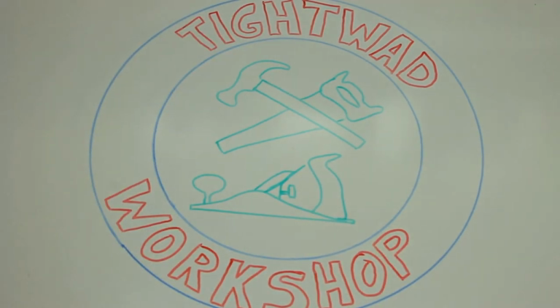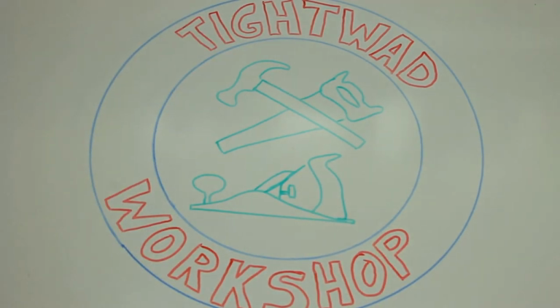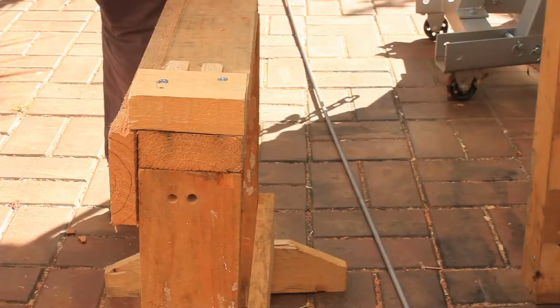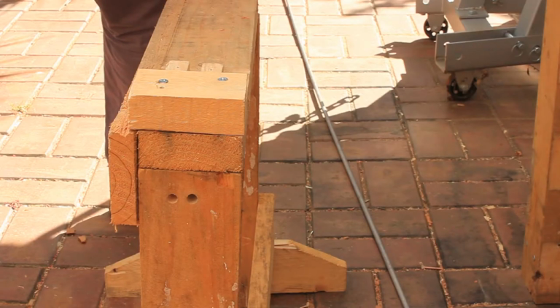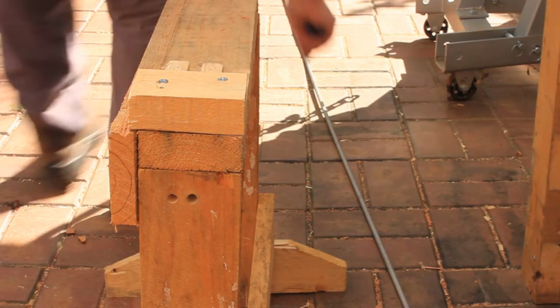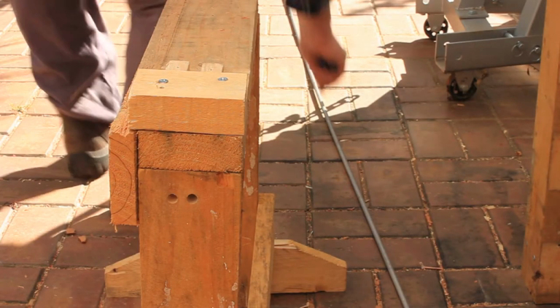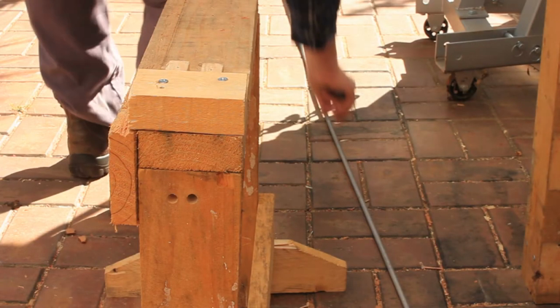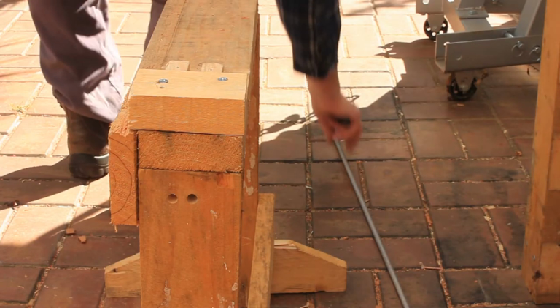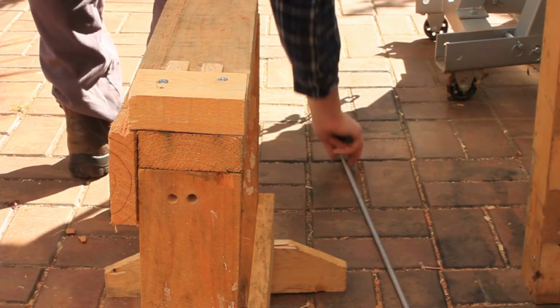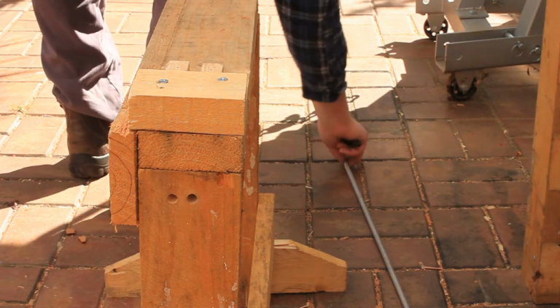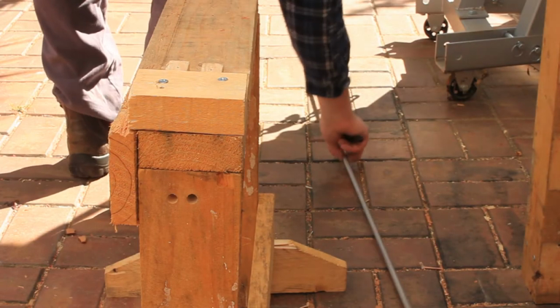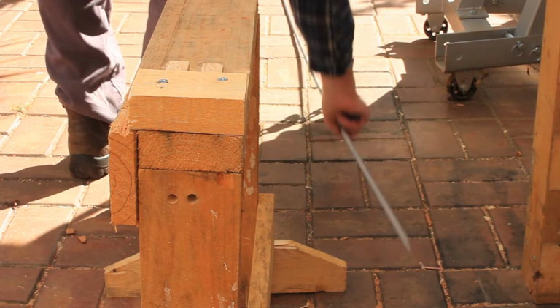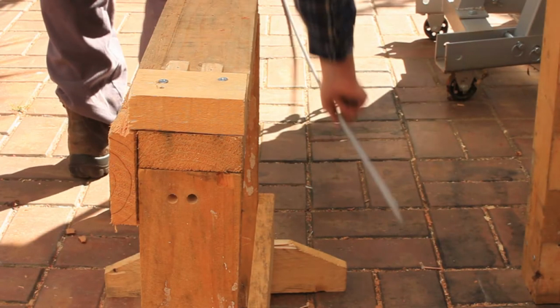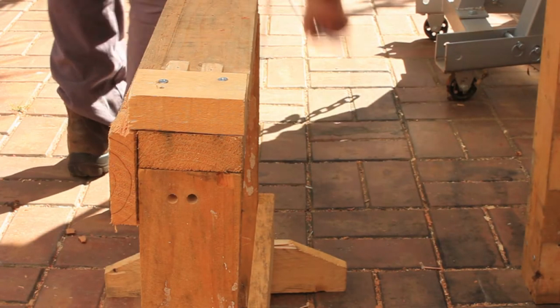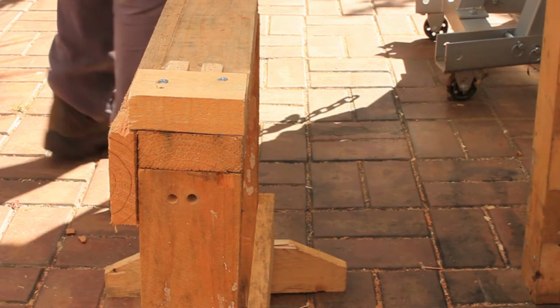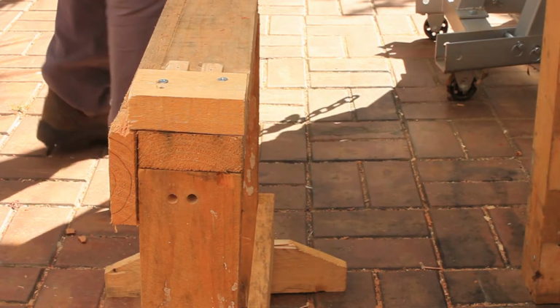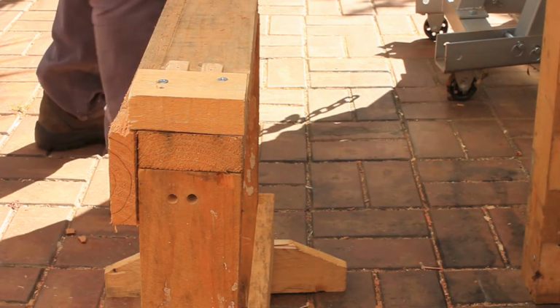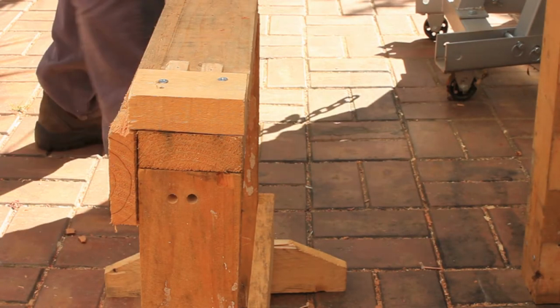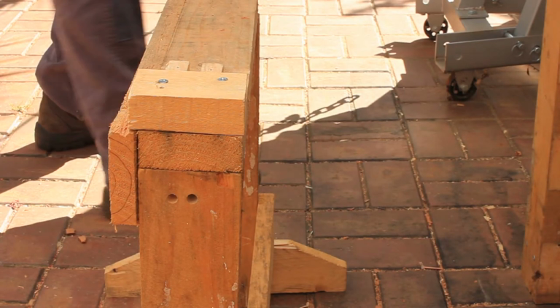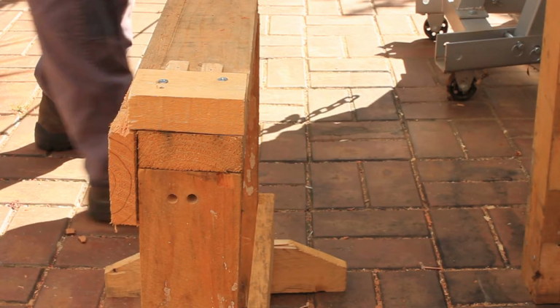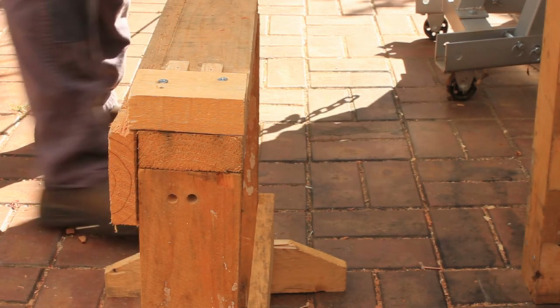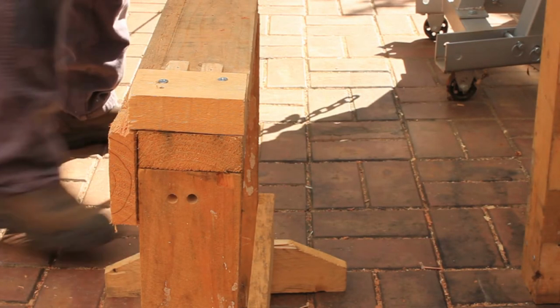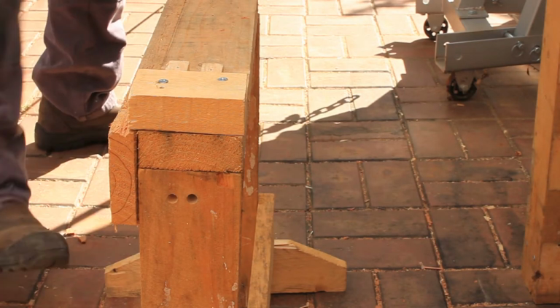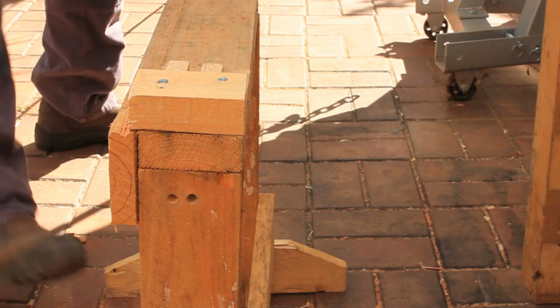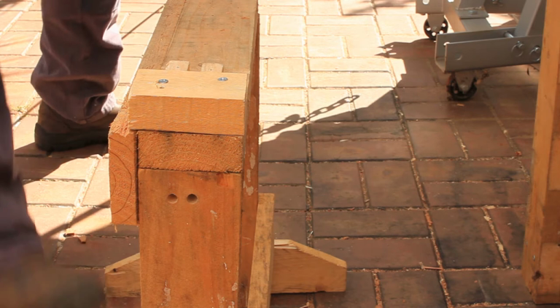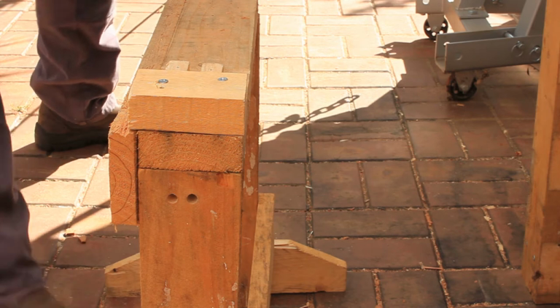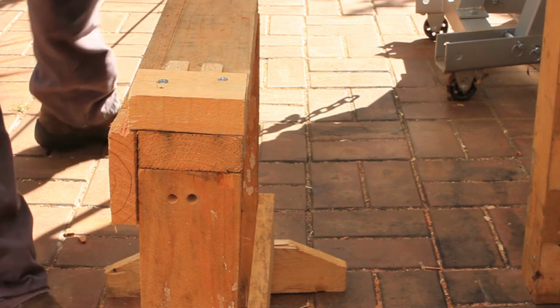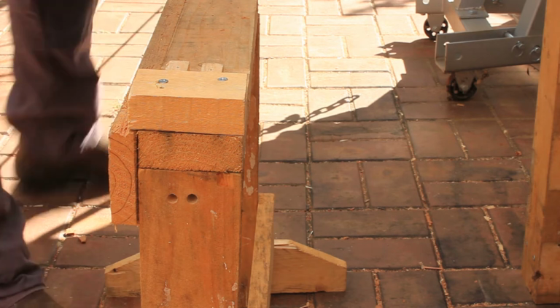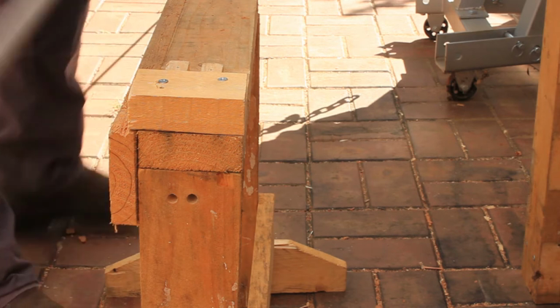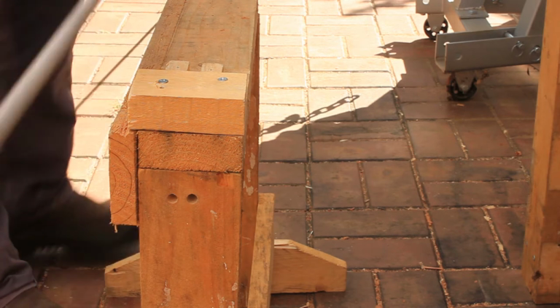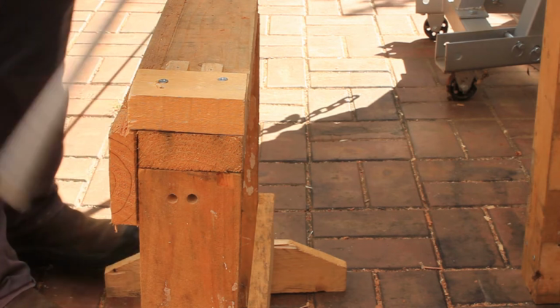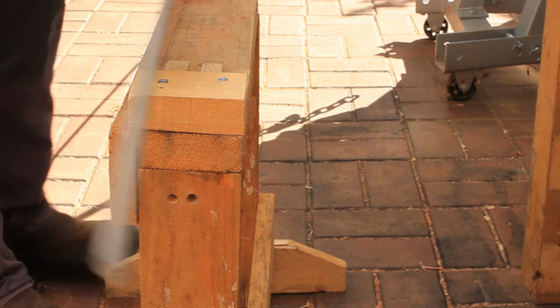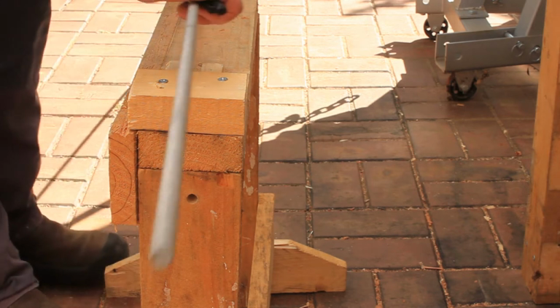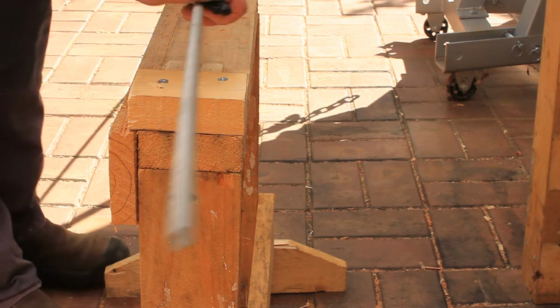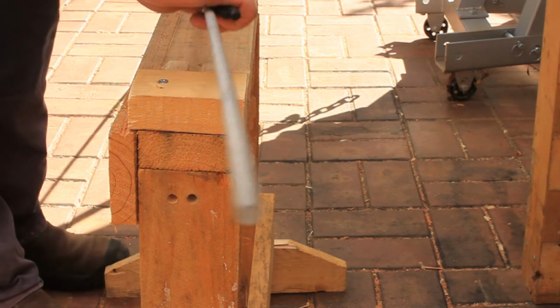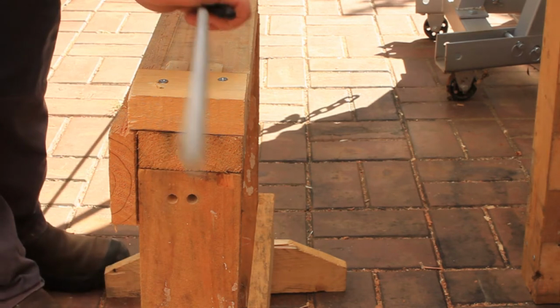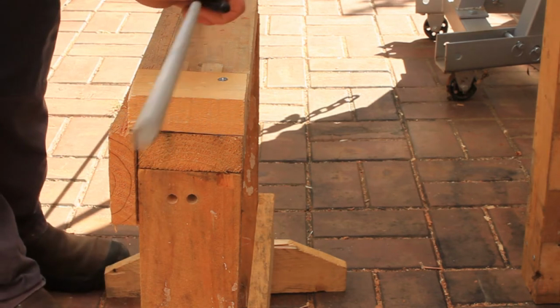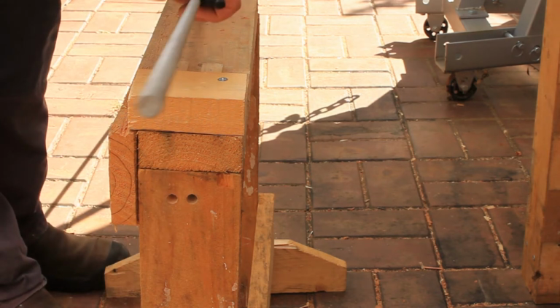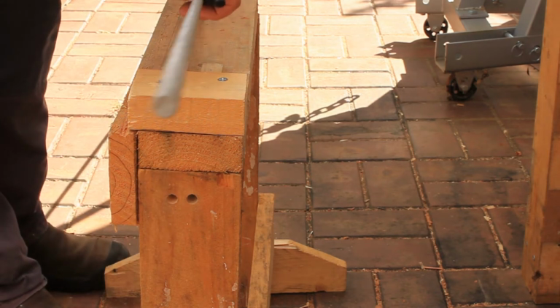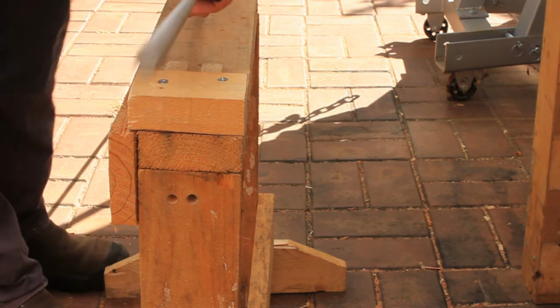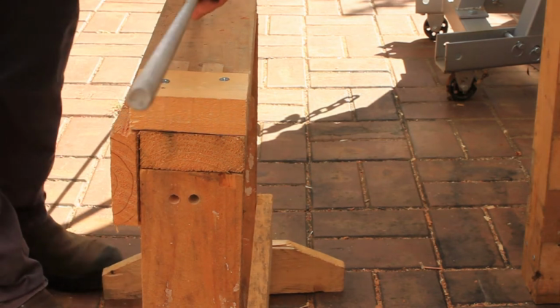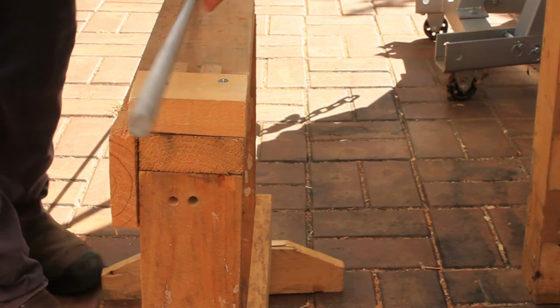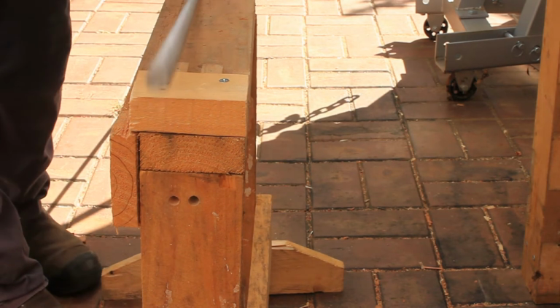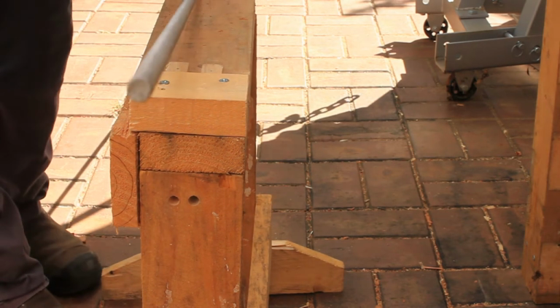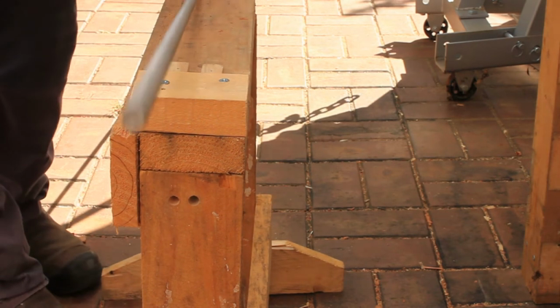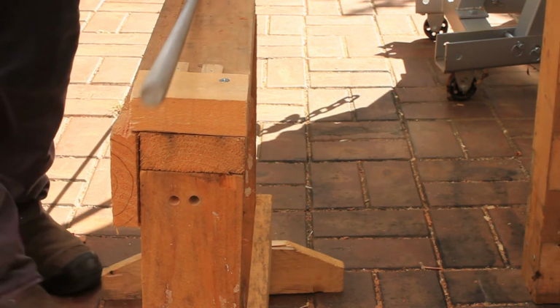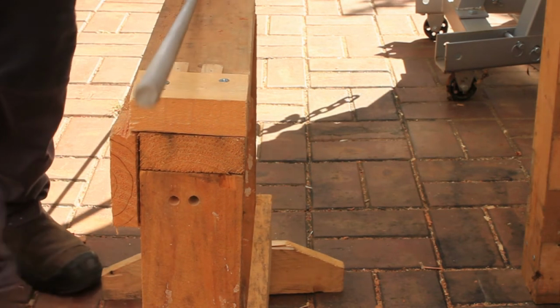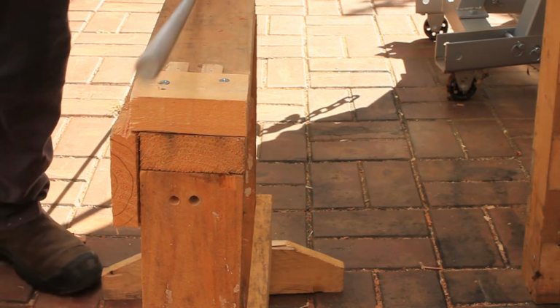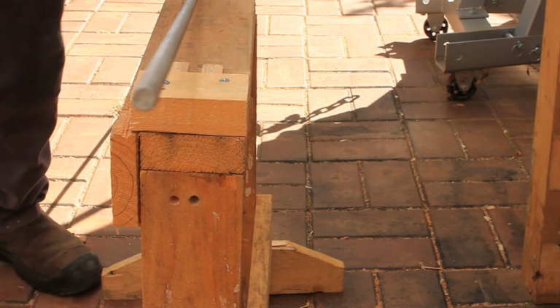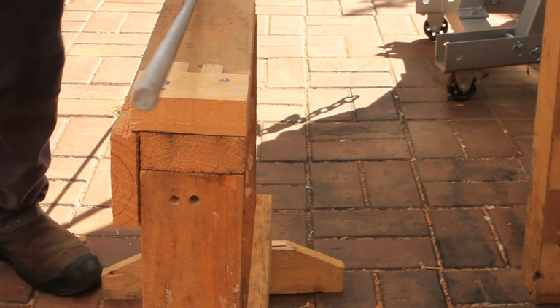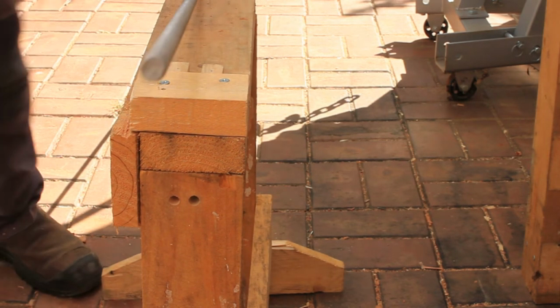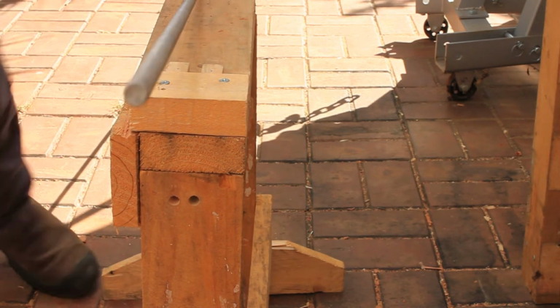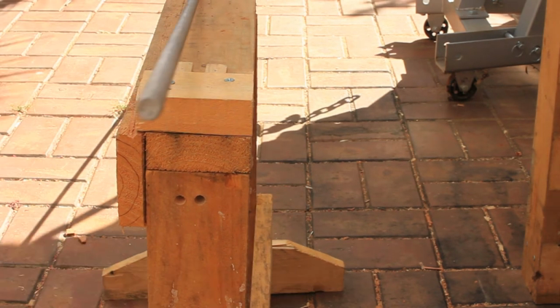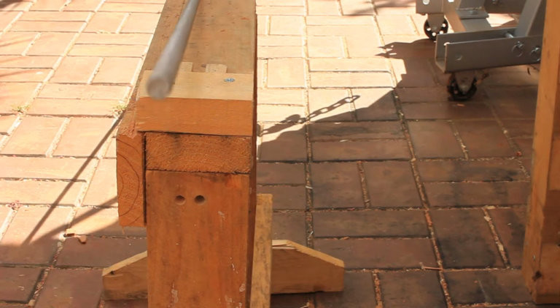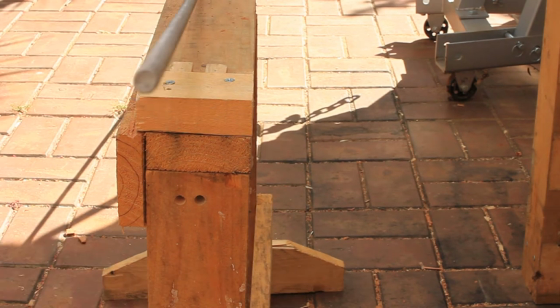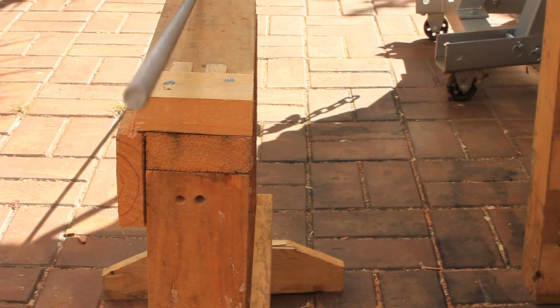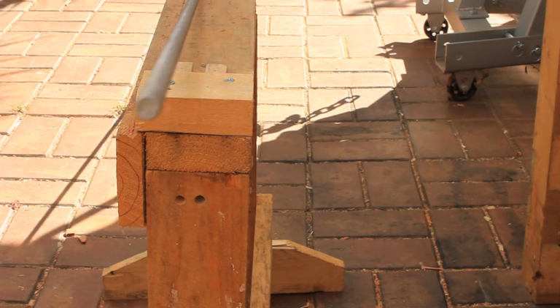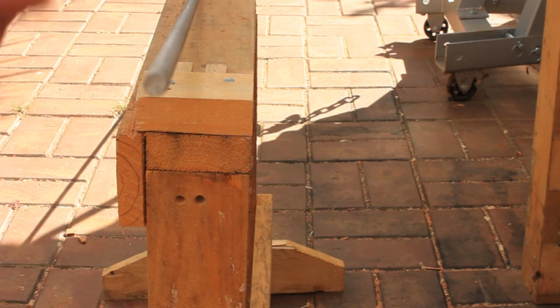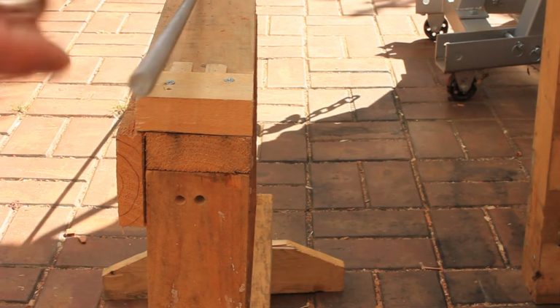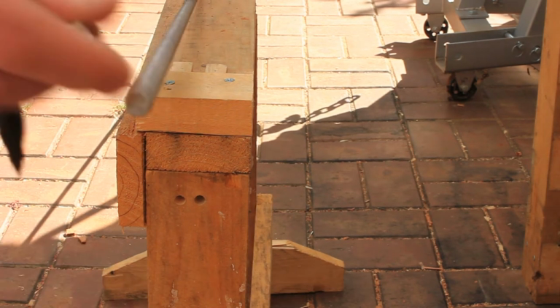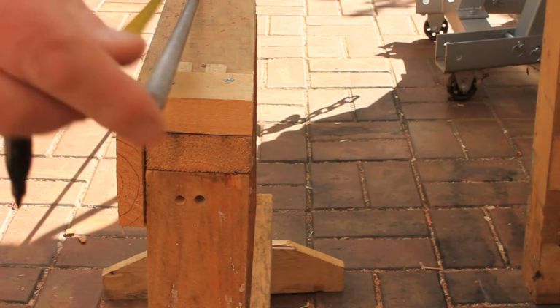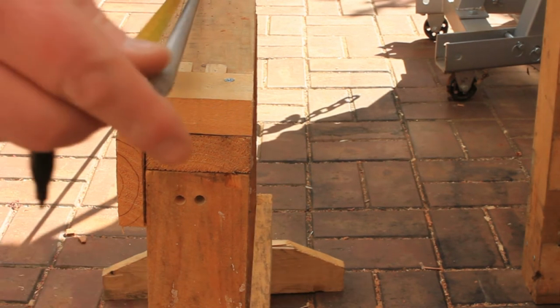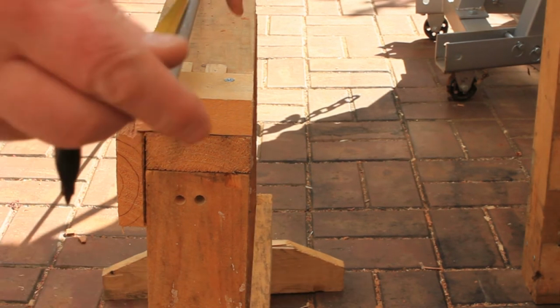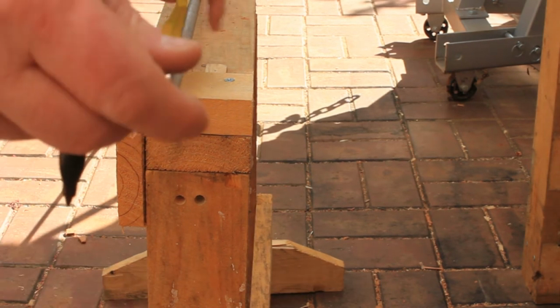Welcome back to Tight Rod Workshop. In this video we'll make a woodworking clamp from threaded rod and scrap timber.